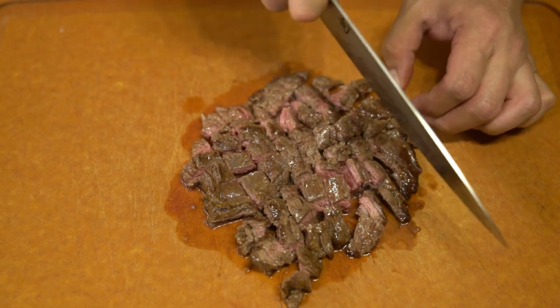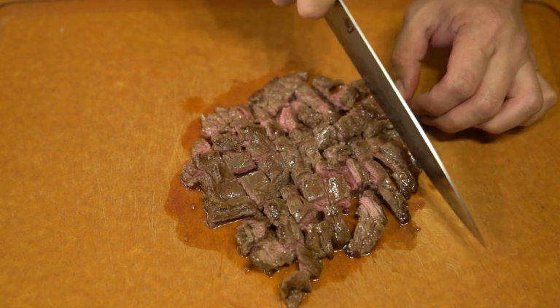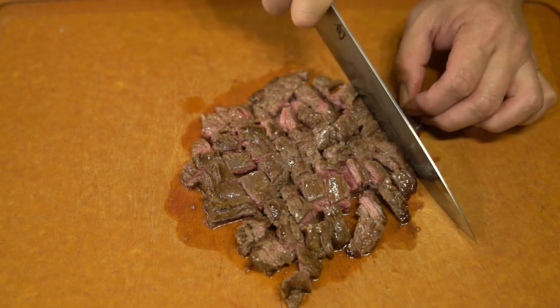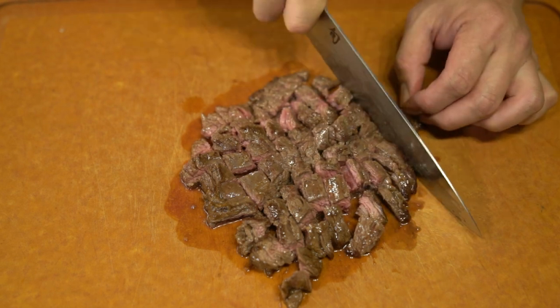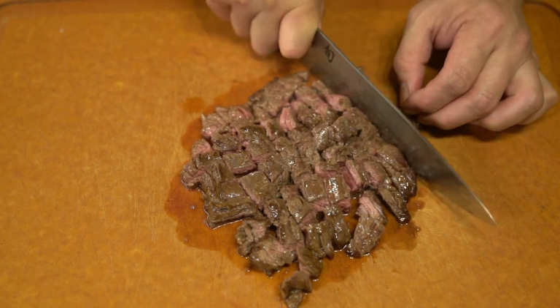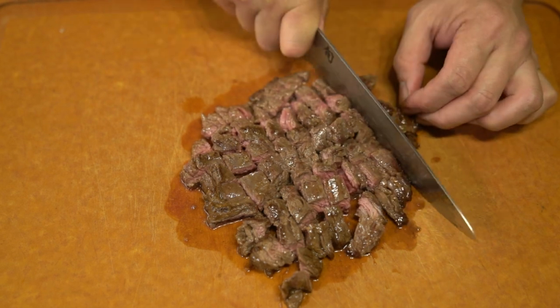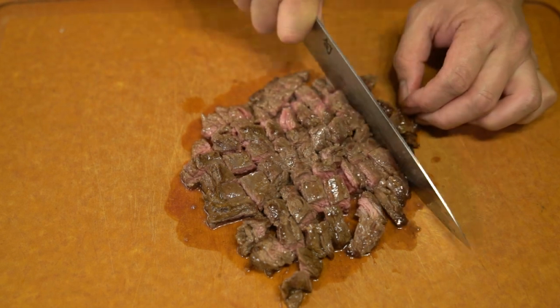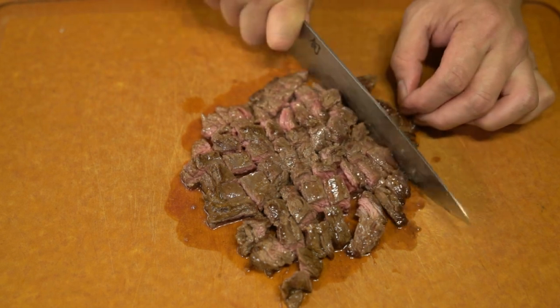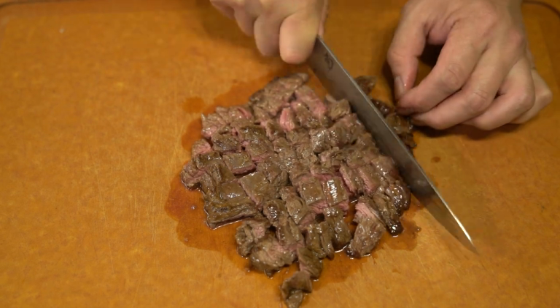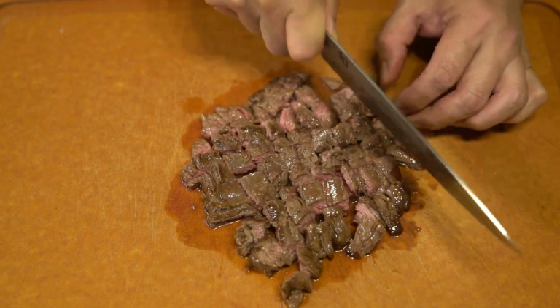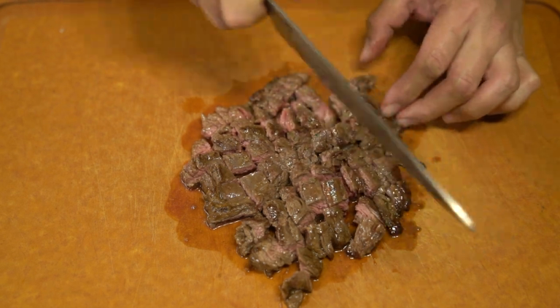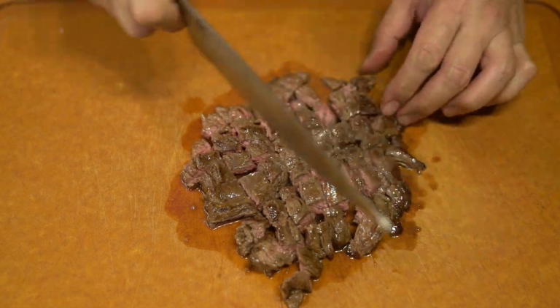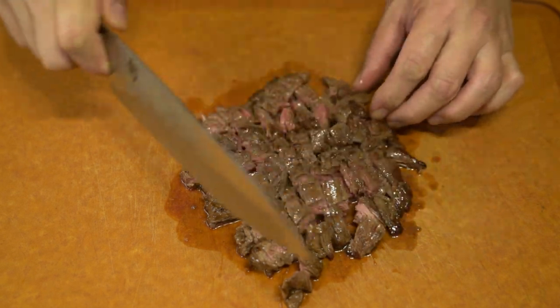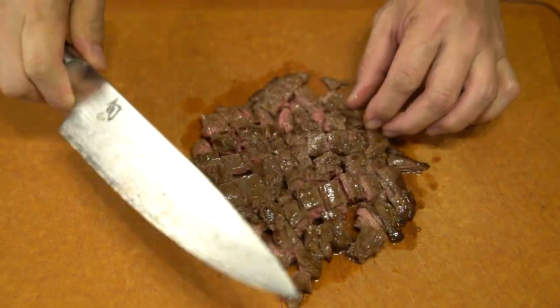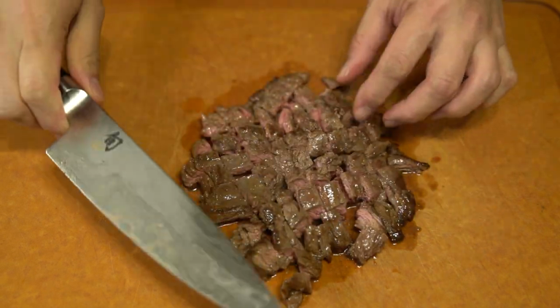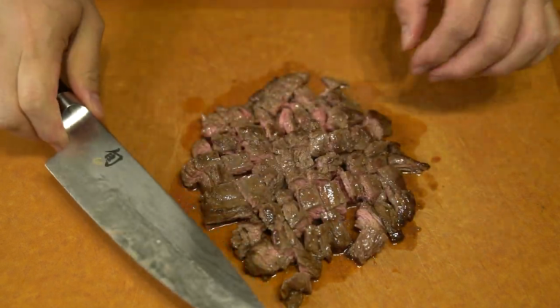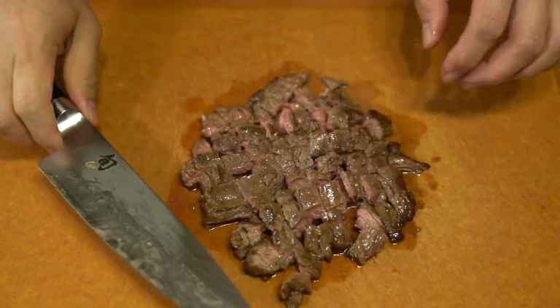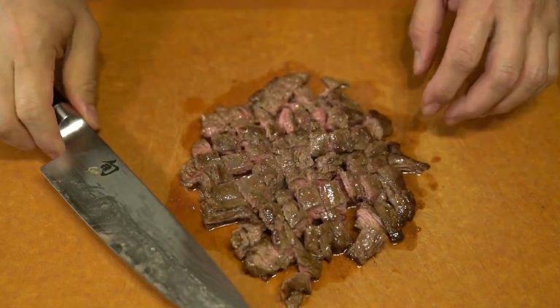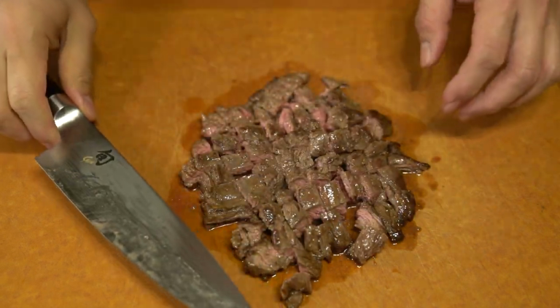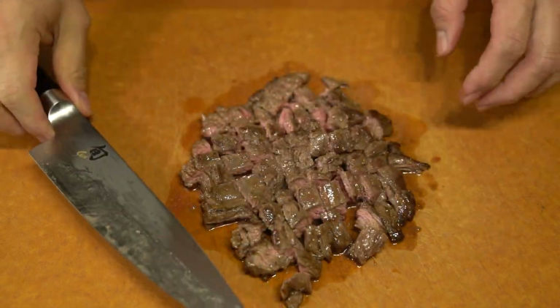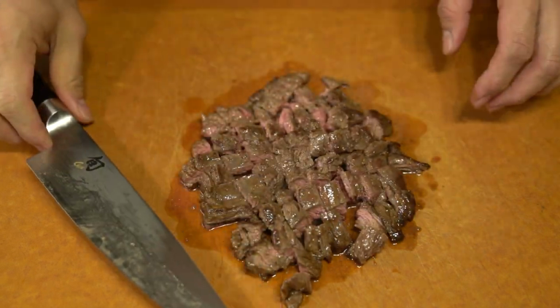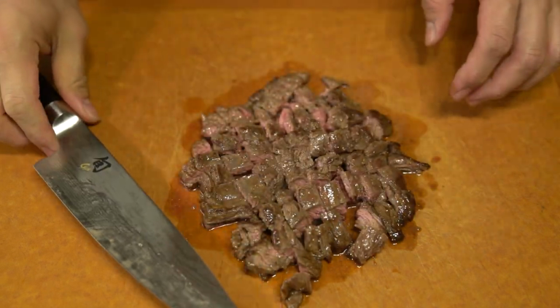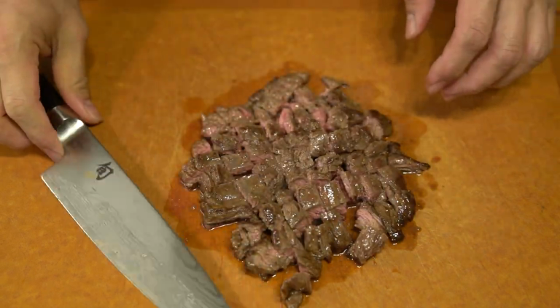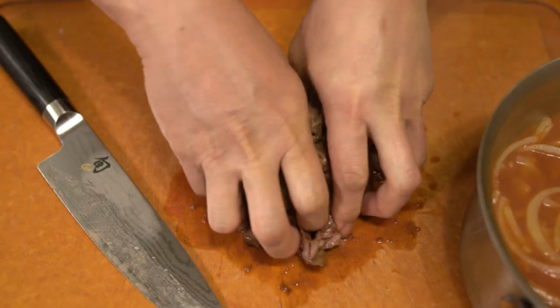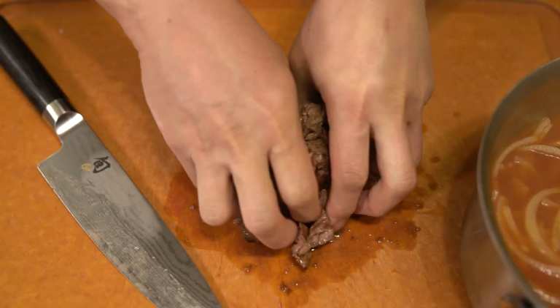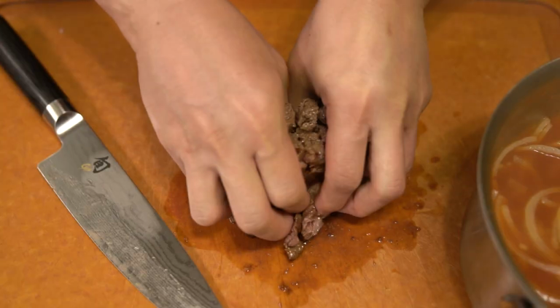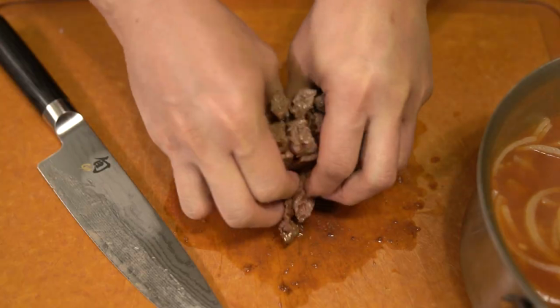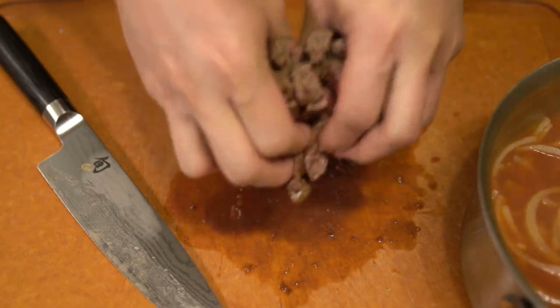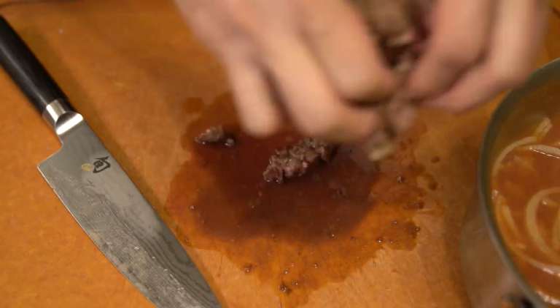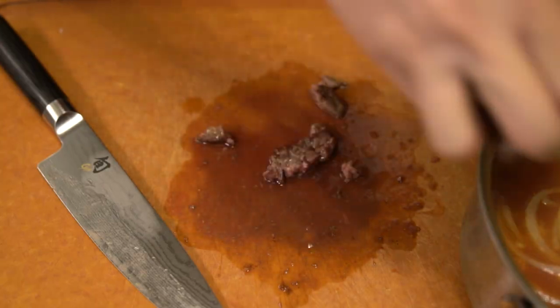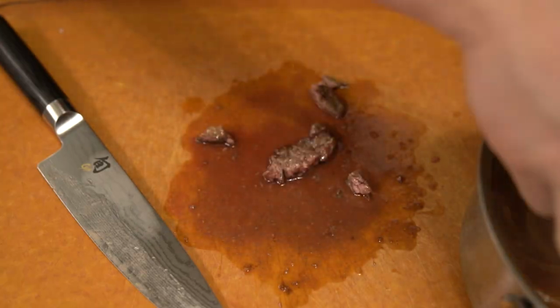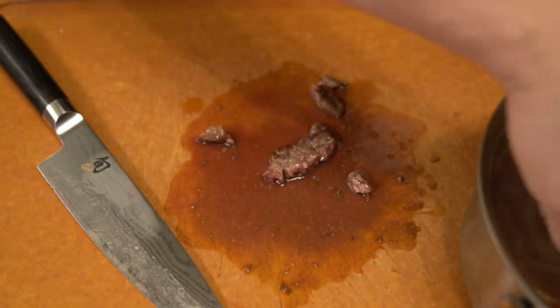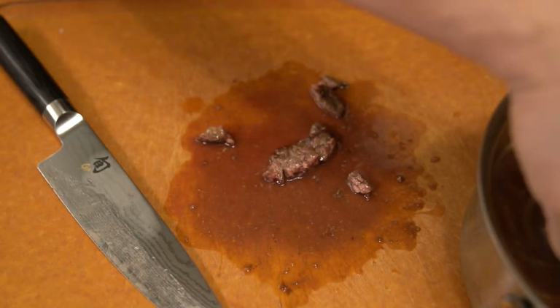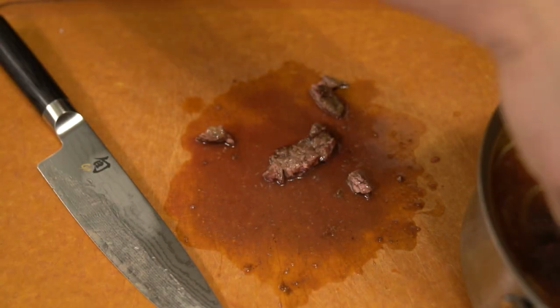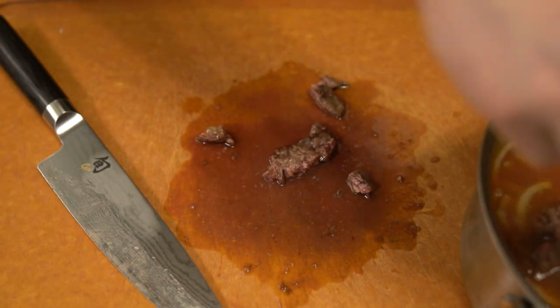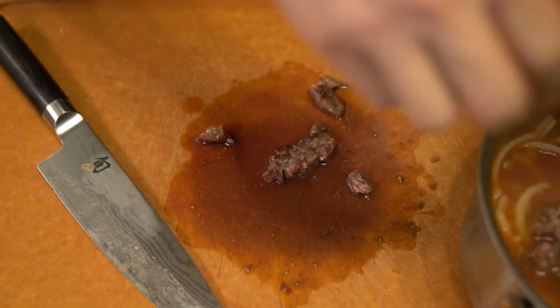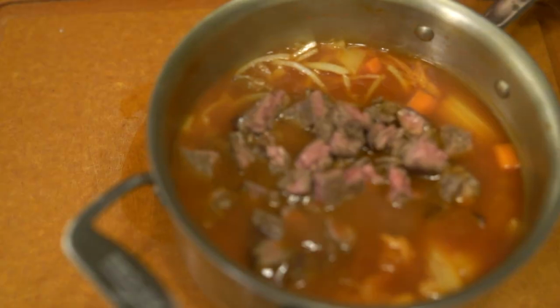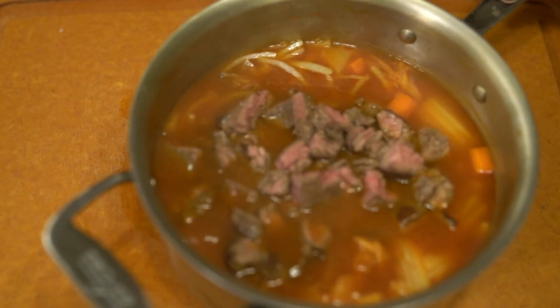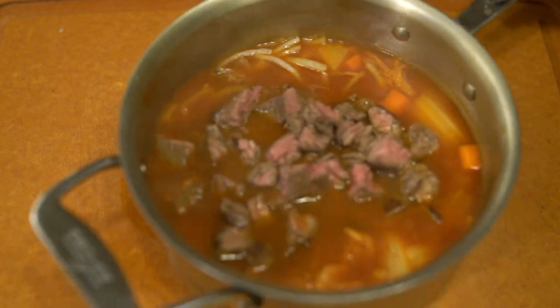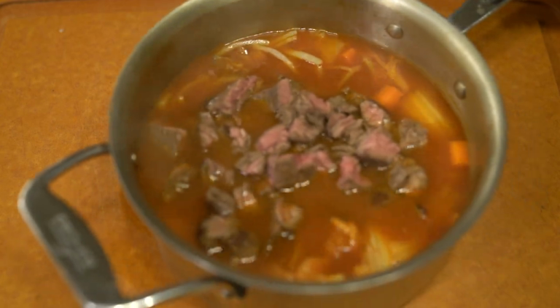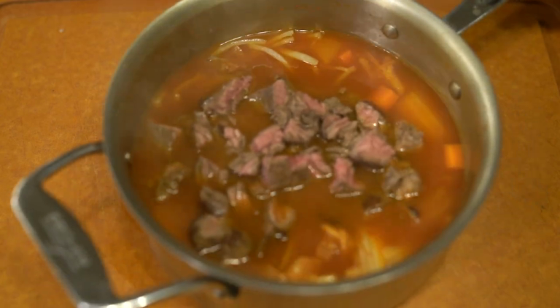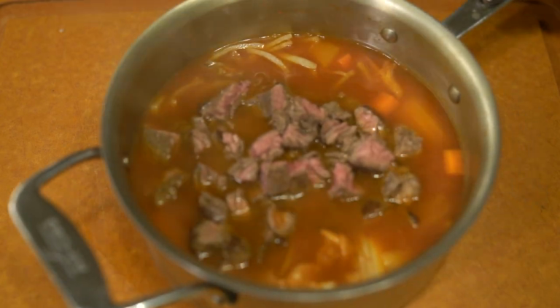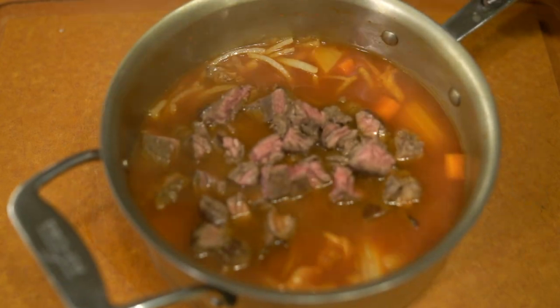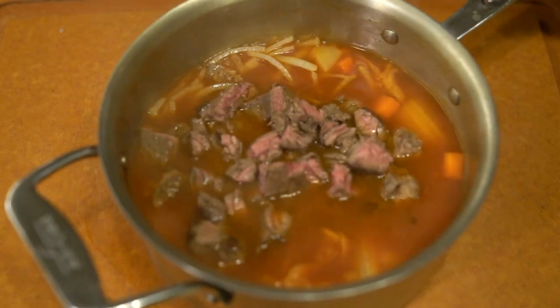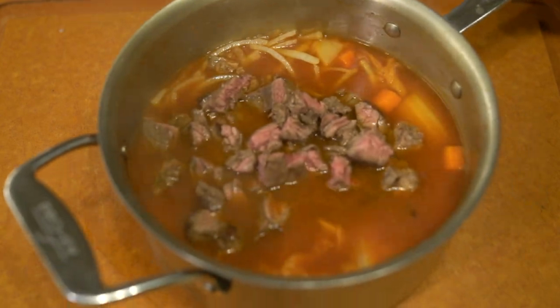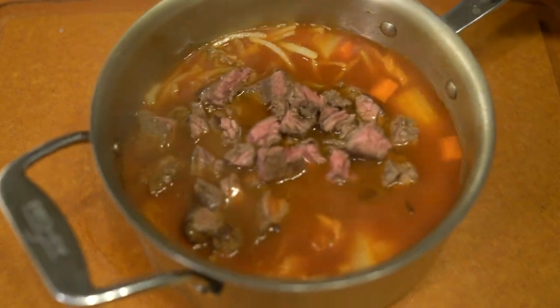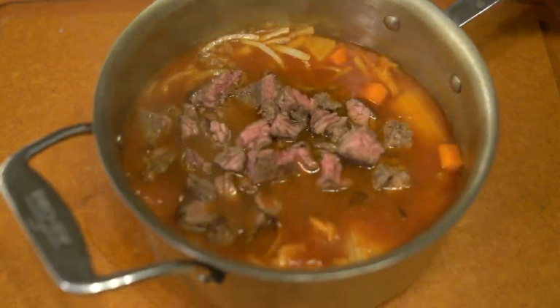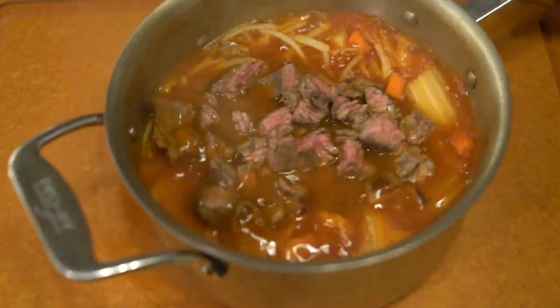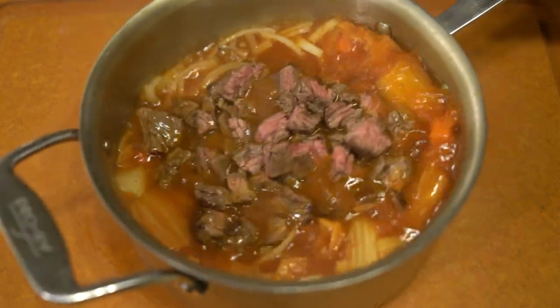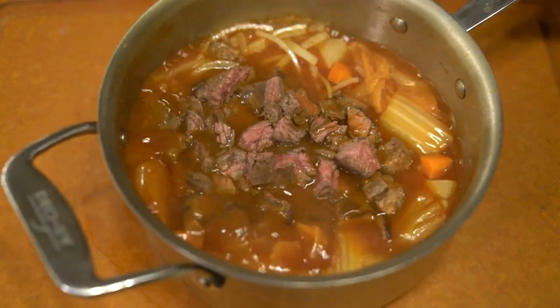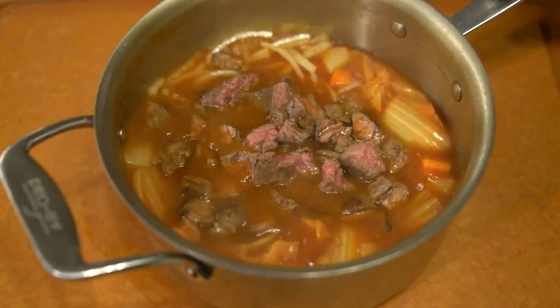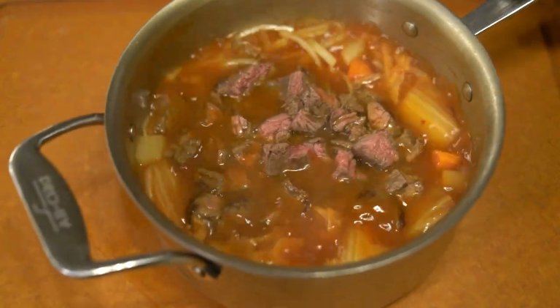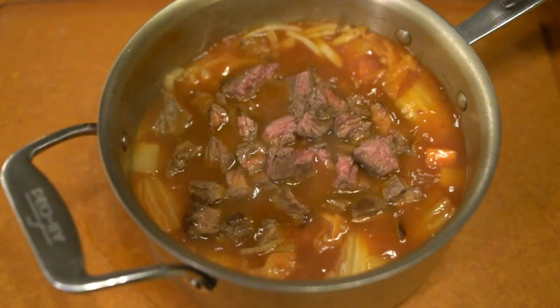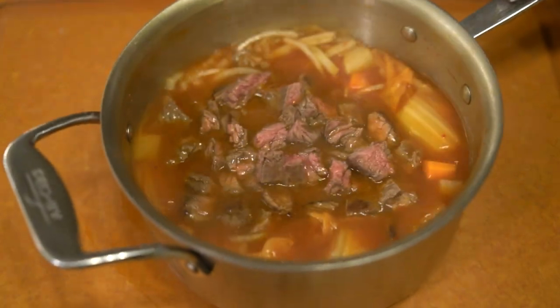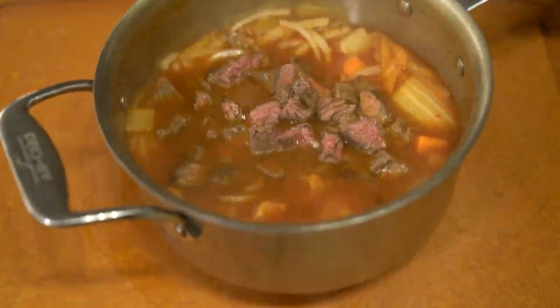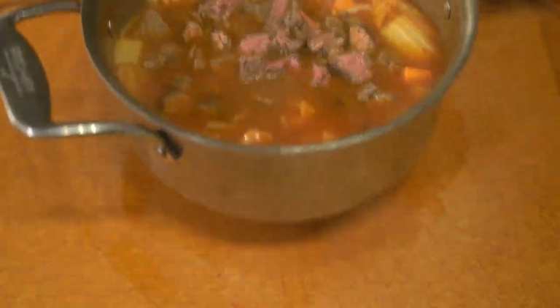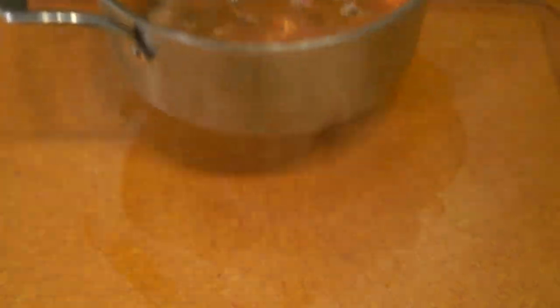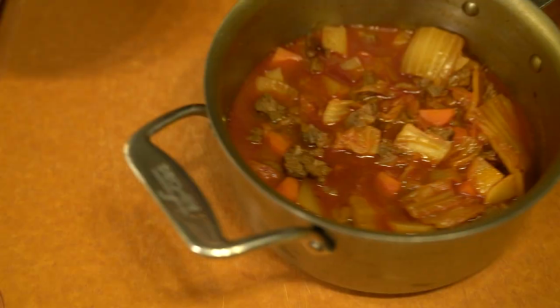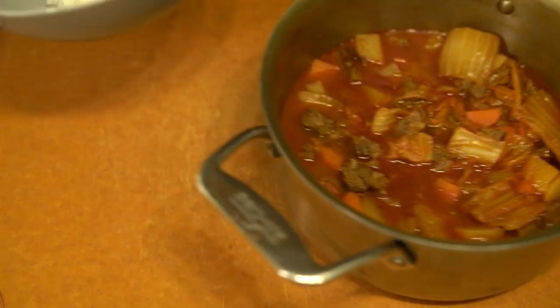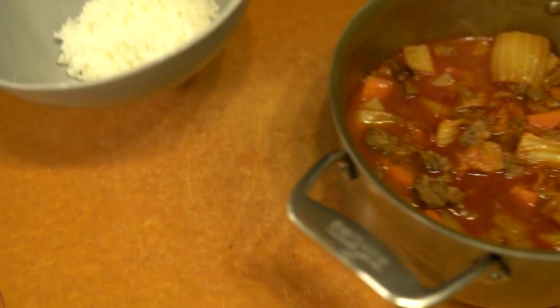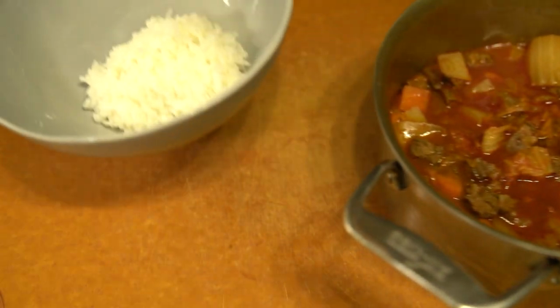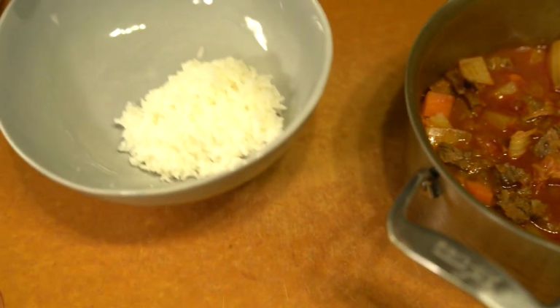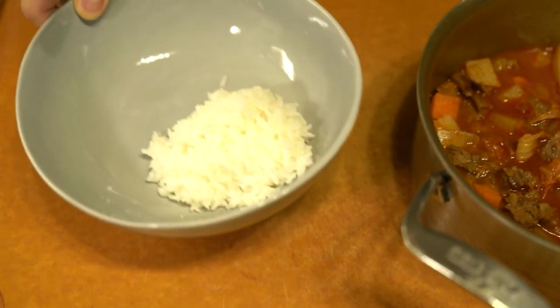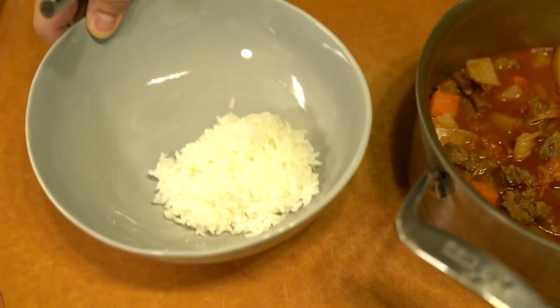This dish does have quite a number of ingredients, but I do recommend you try it. It's very easy to make — it's just a matter of letting it sit and cook.